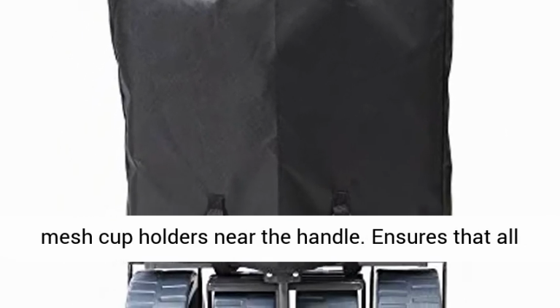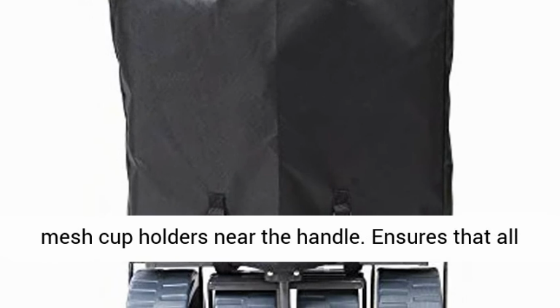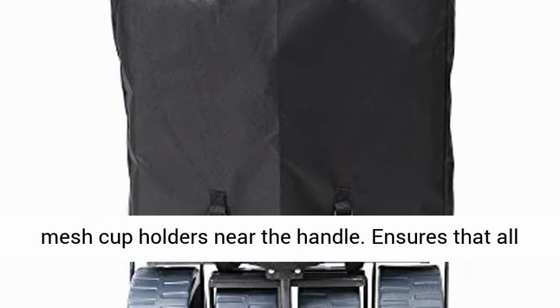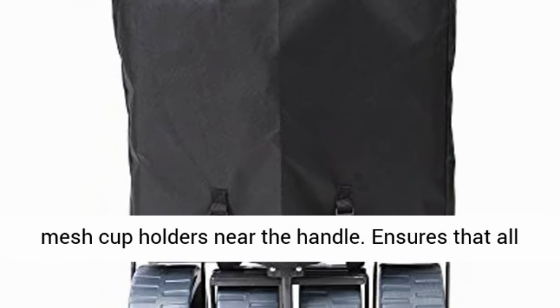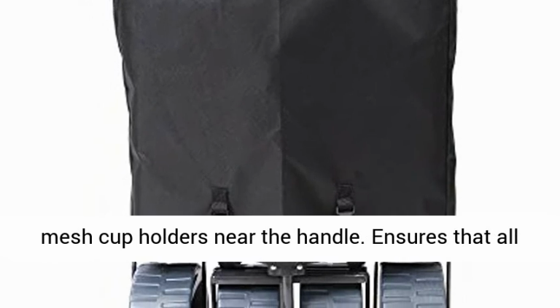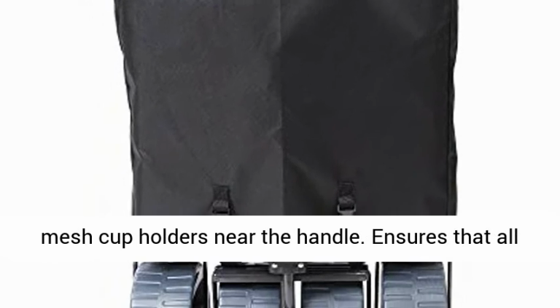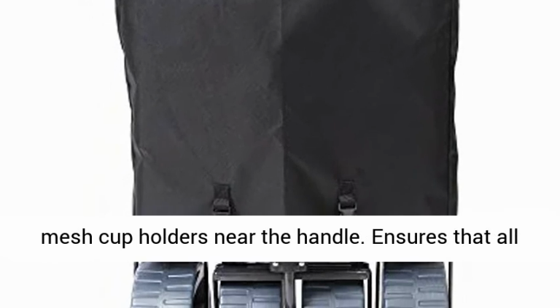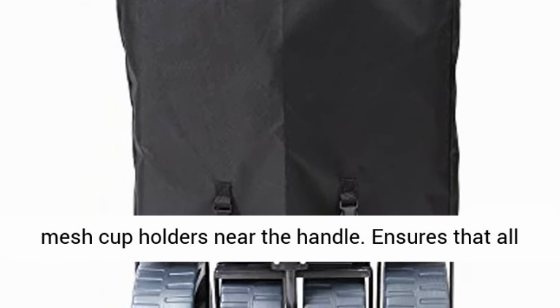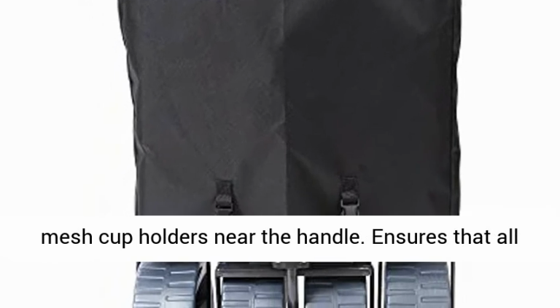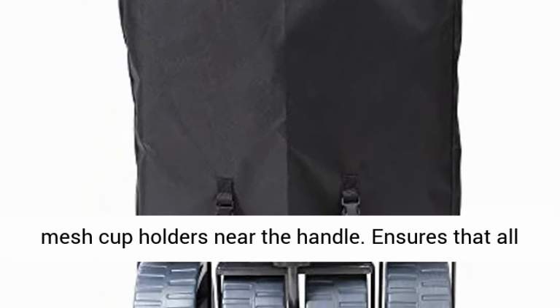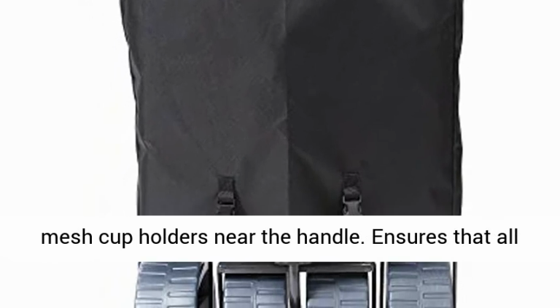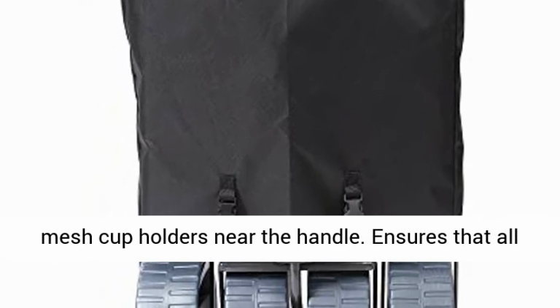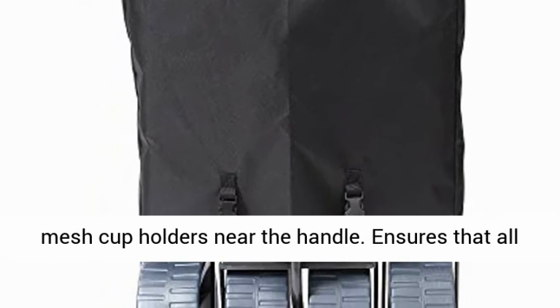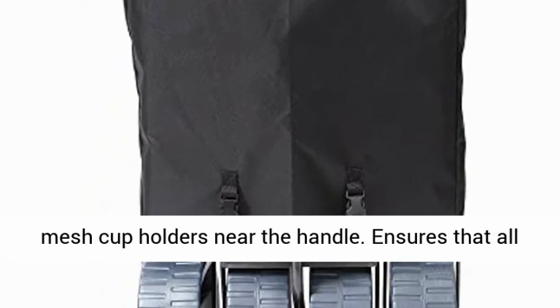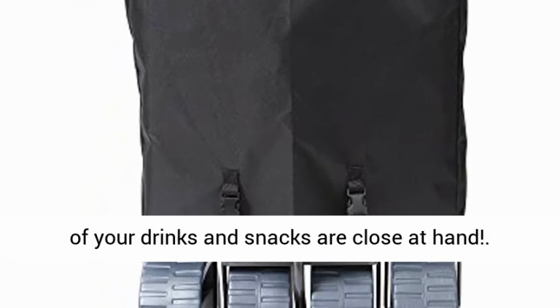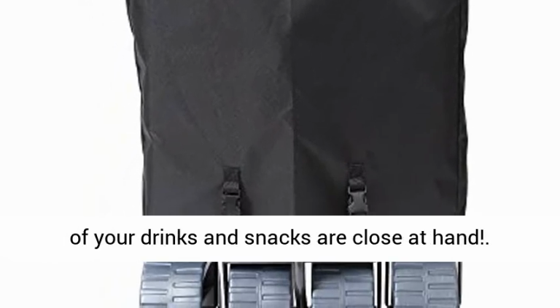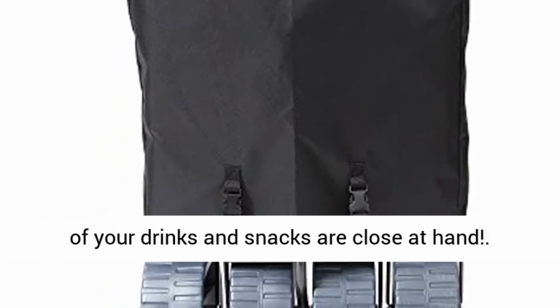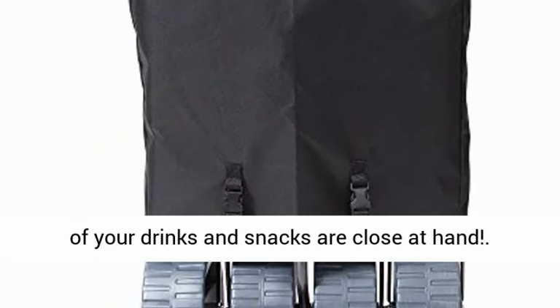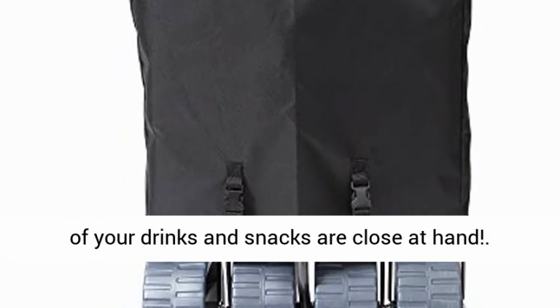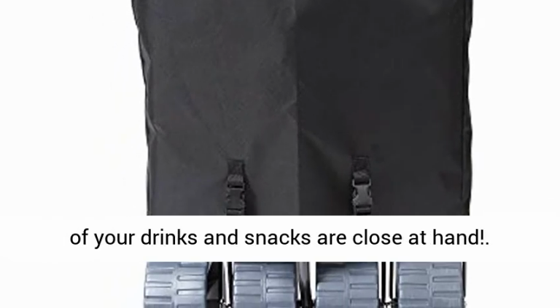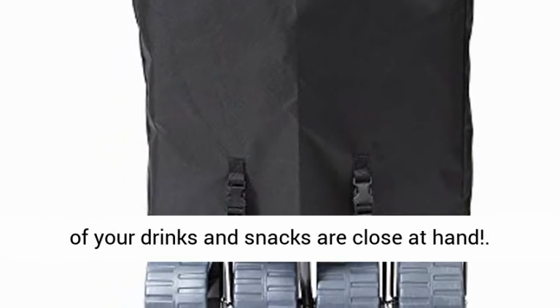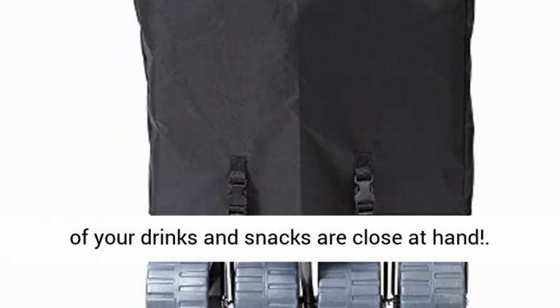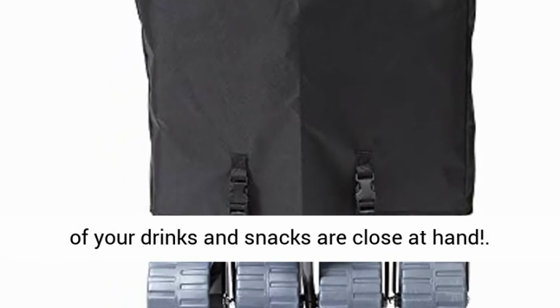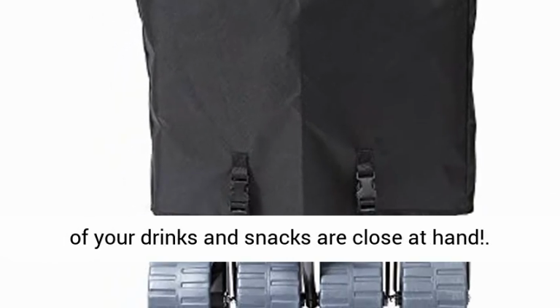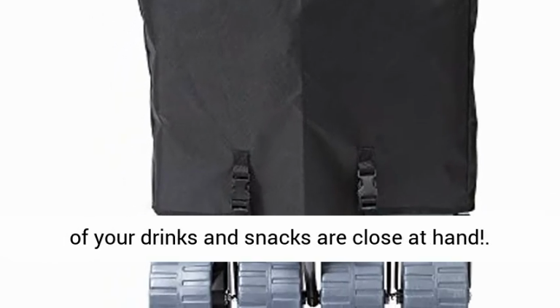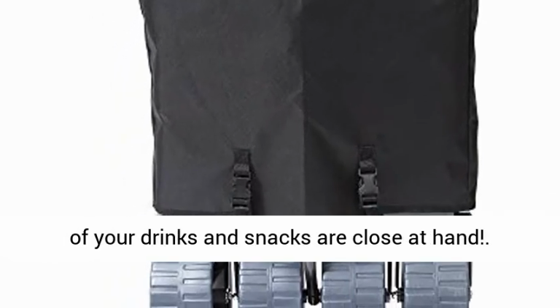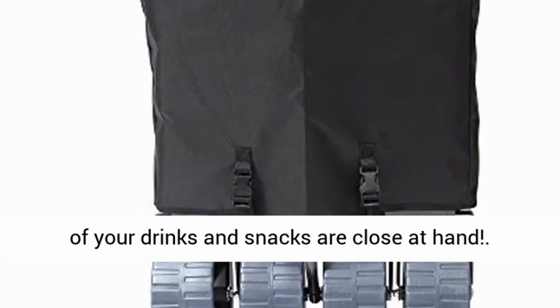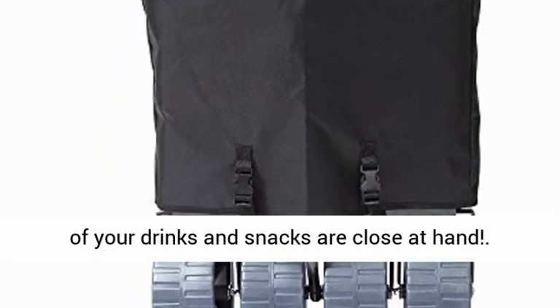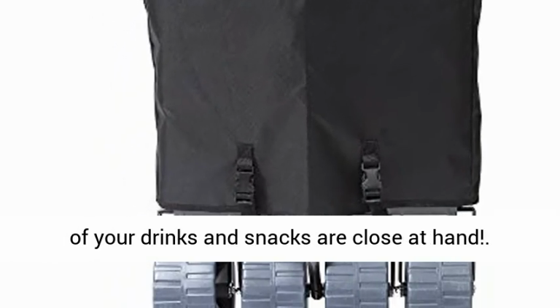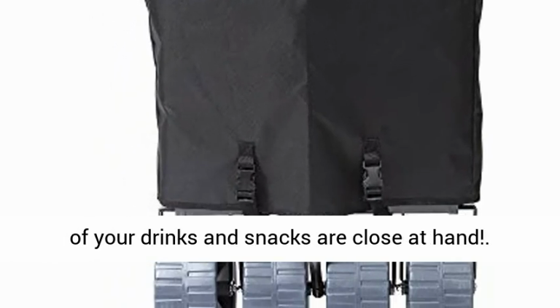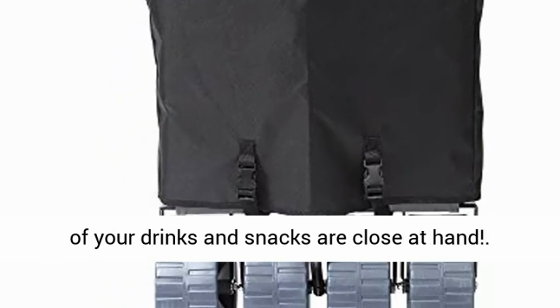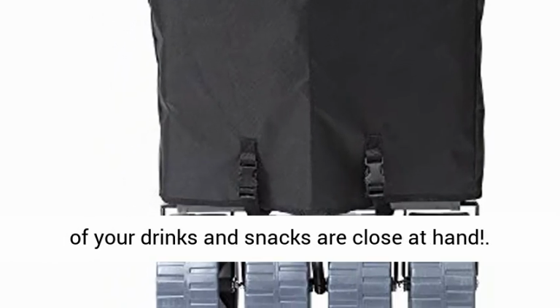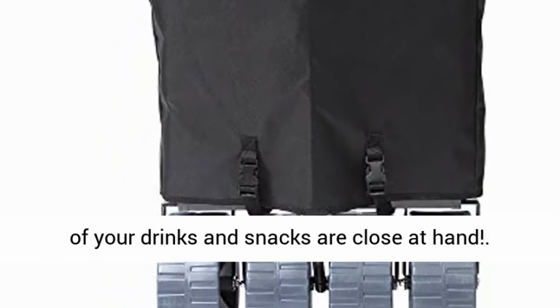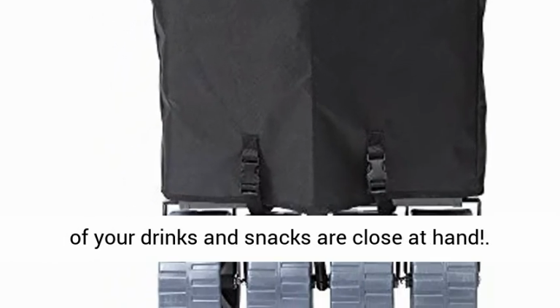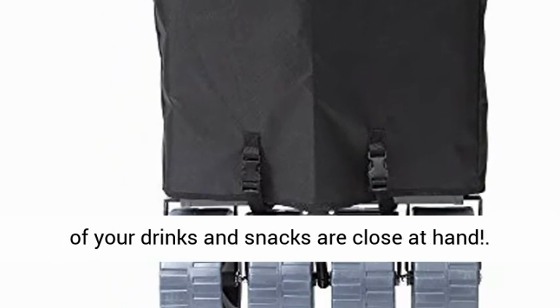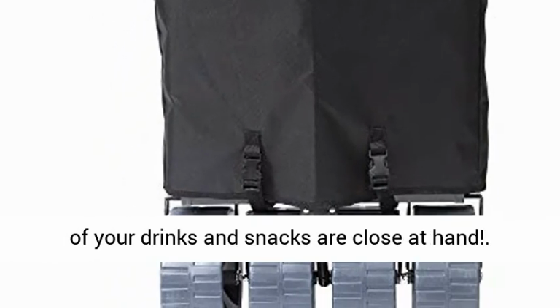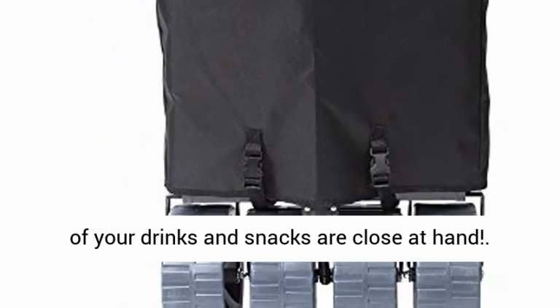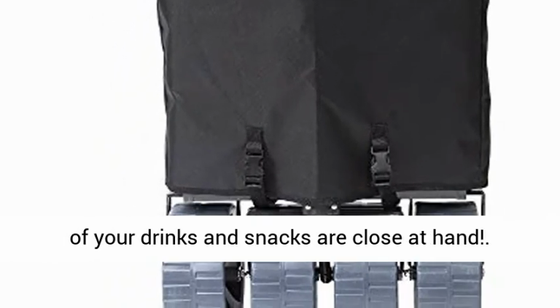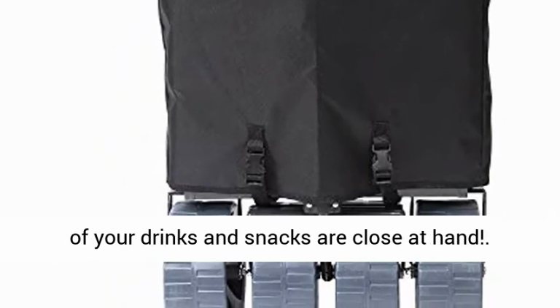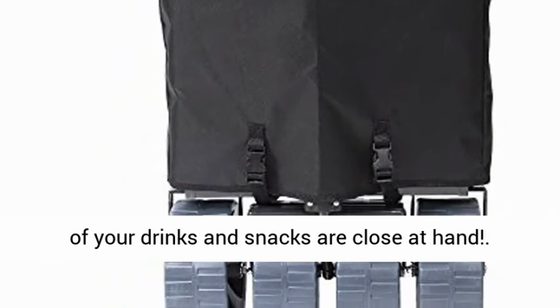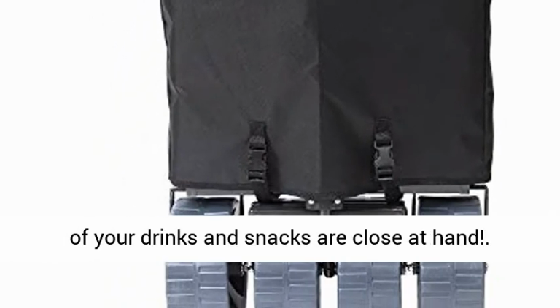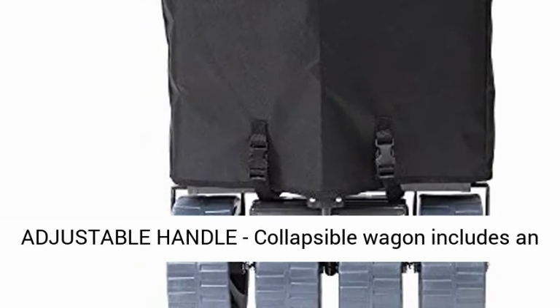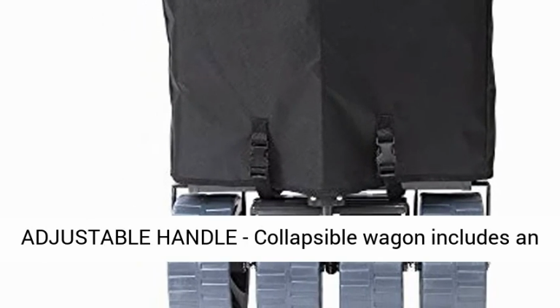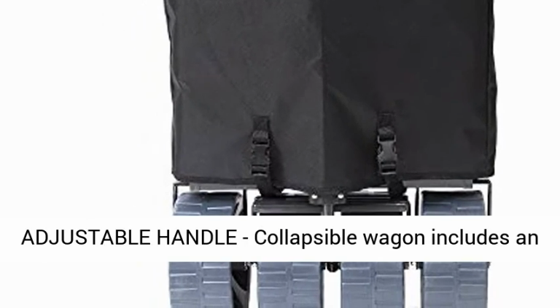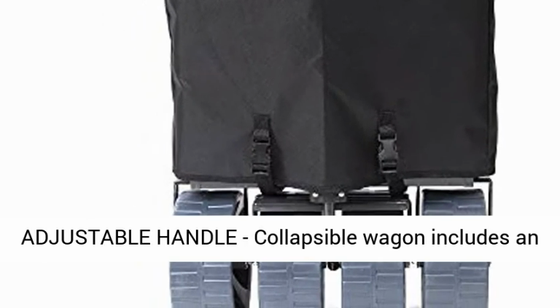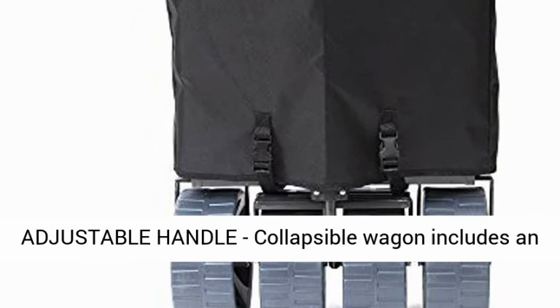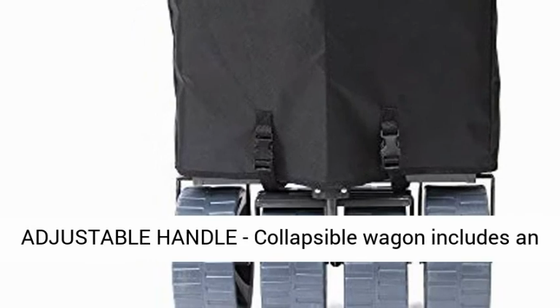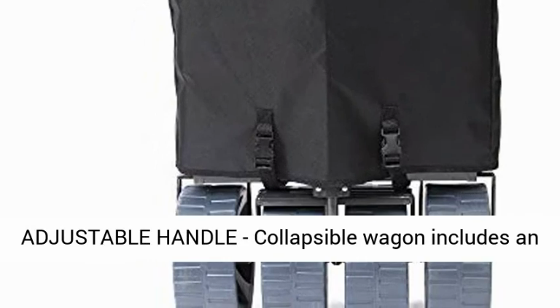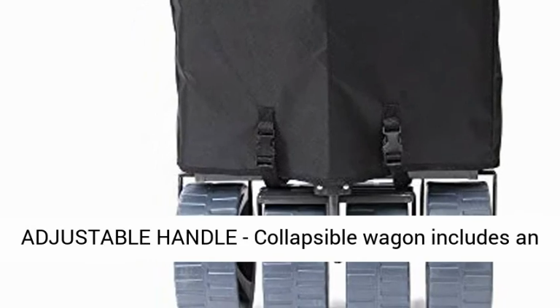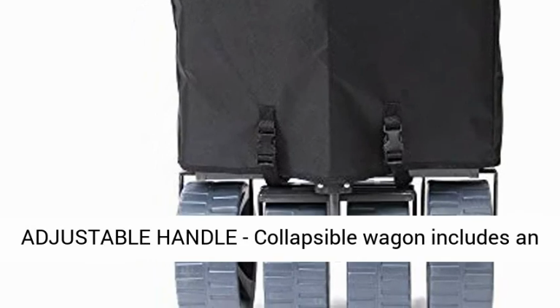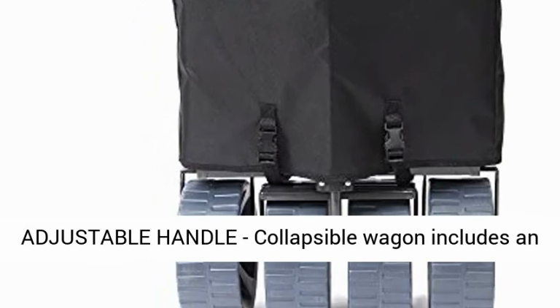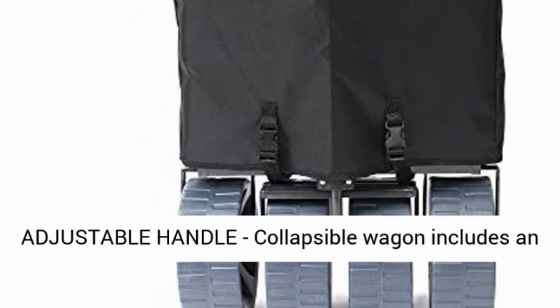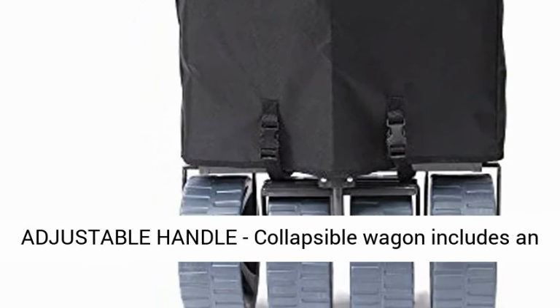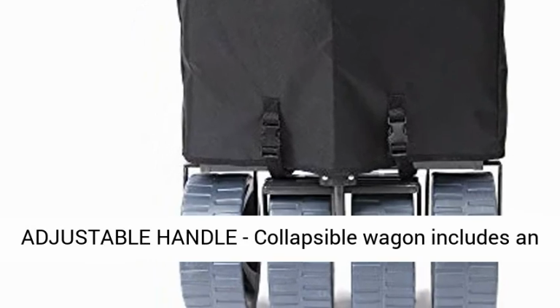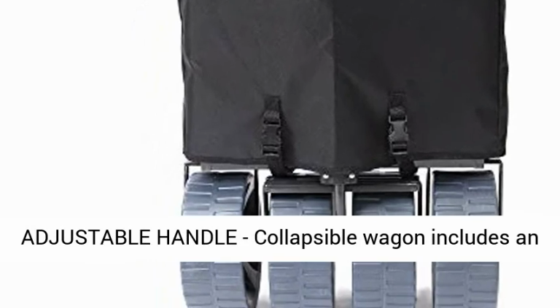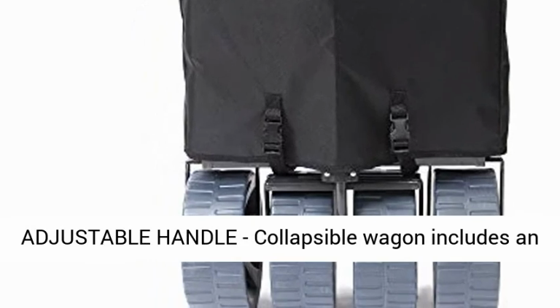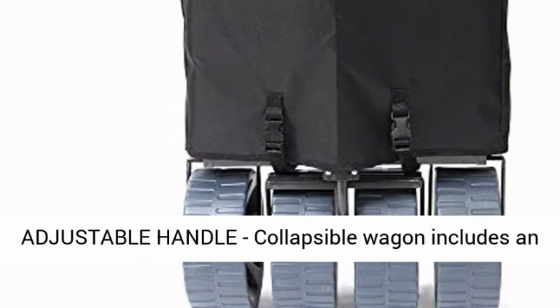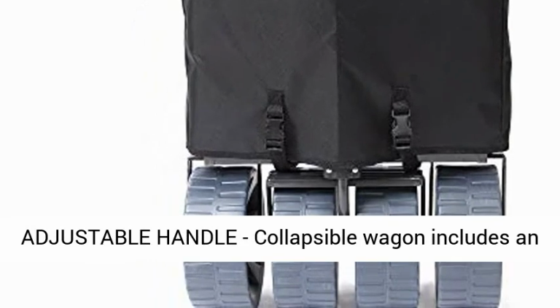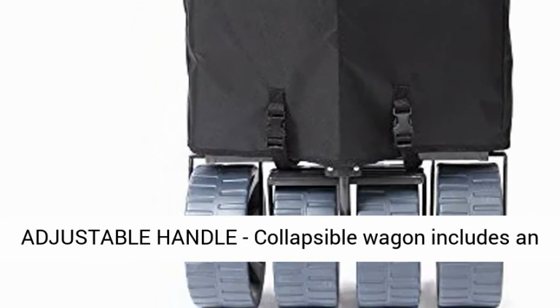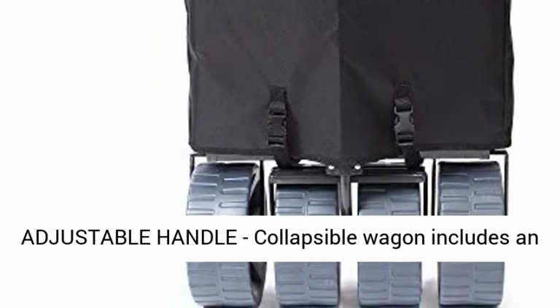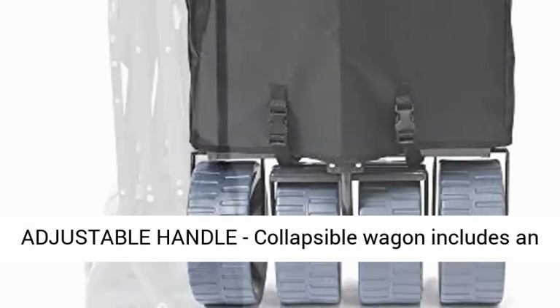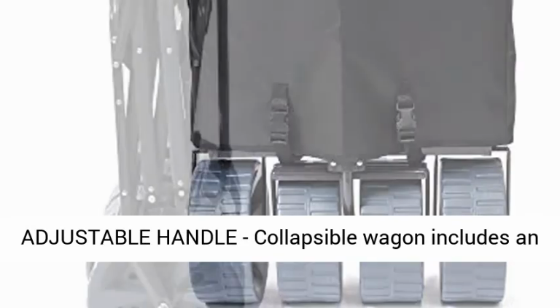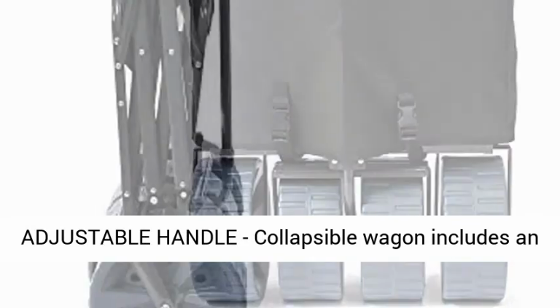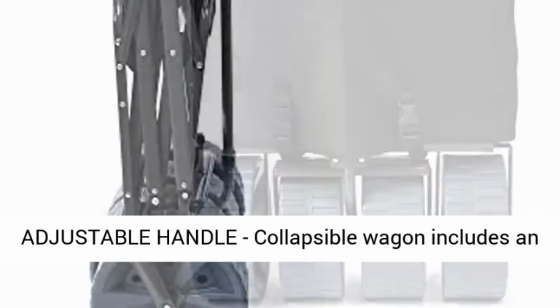Cup holders: the foldable wagon features two mesh cup holders near the handle, ensuring that all of your drinks and snacks are close at hand.